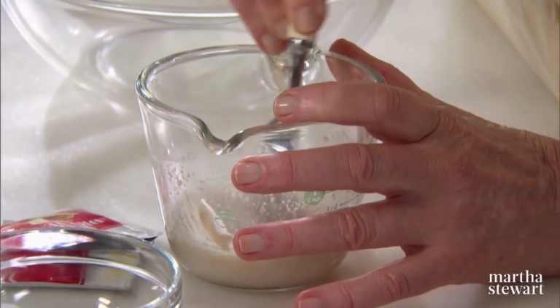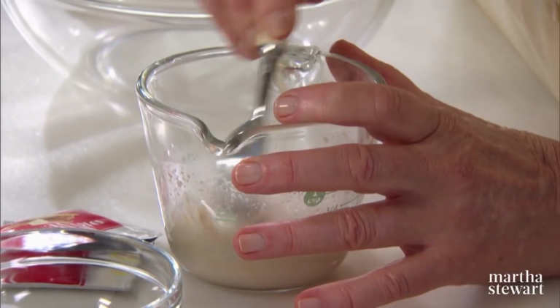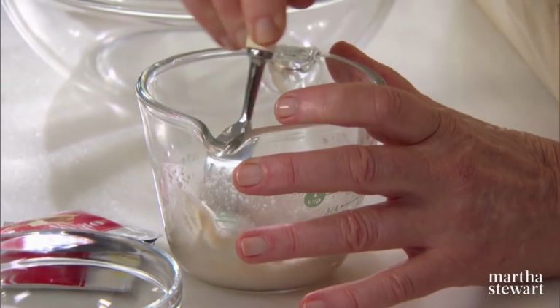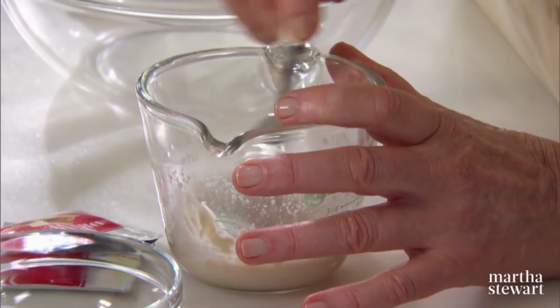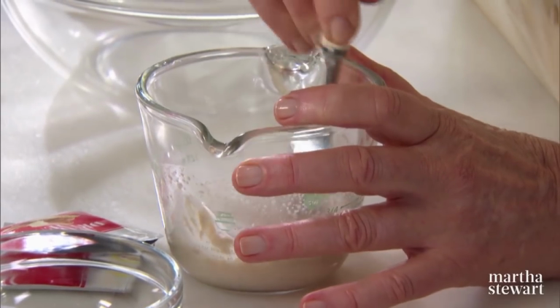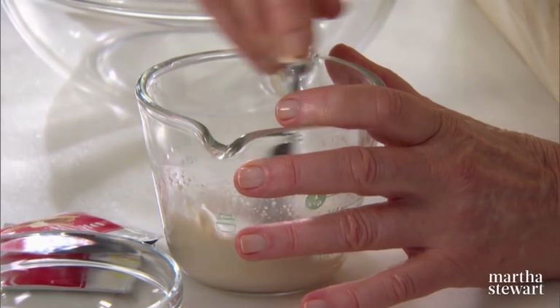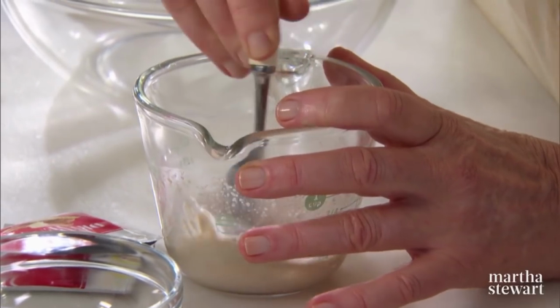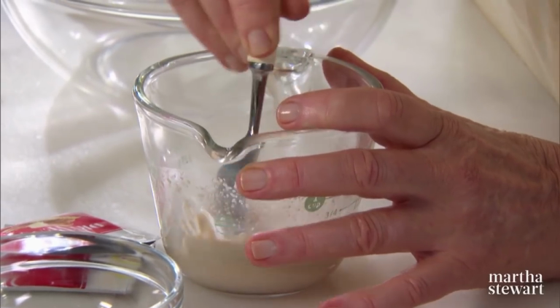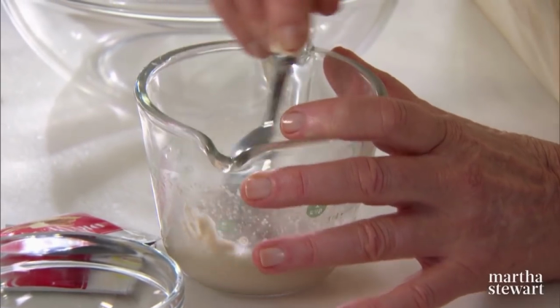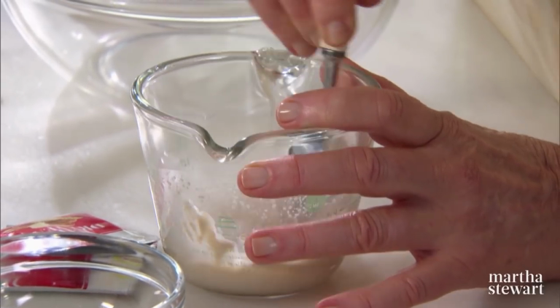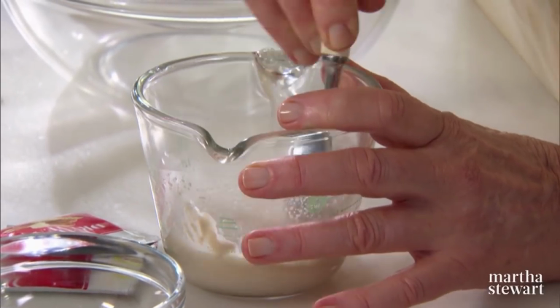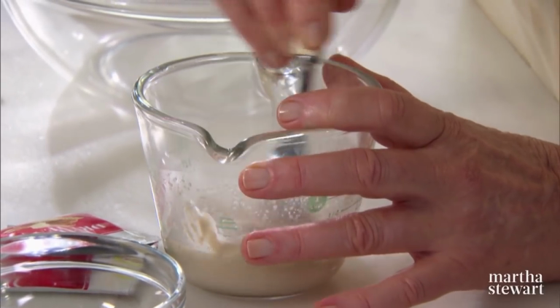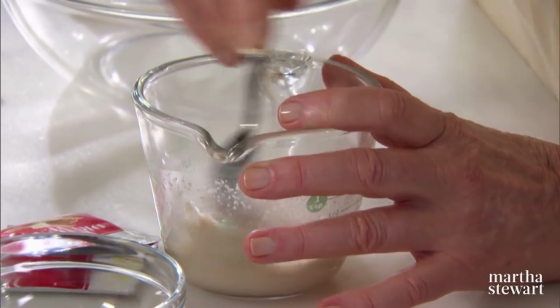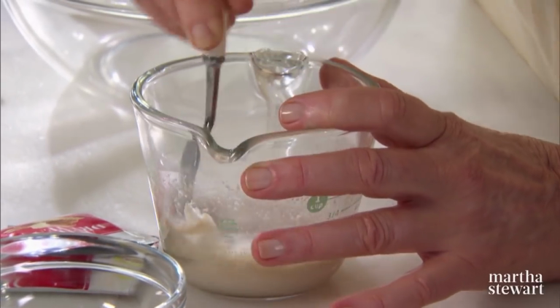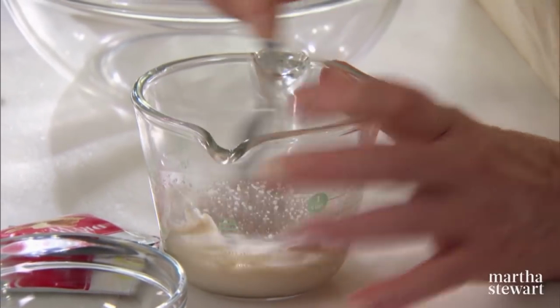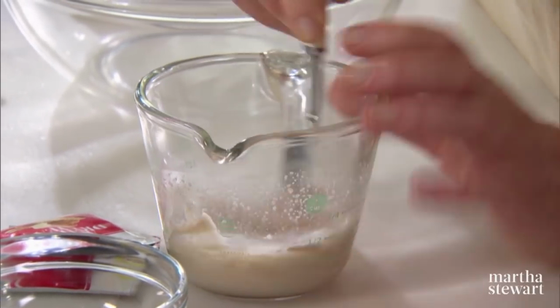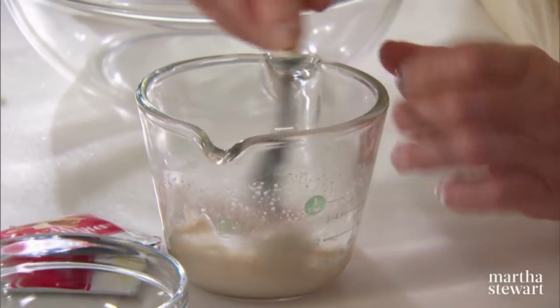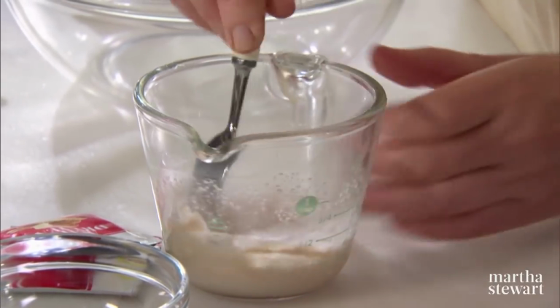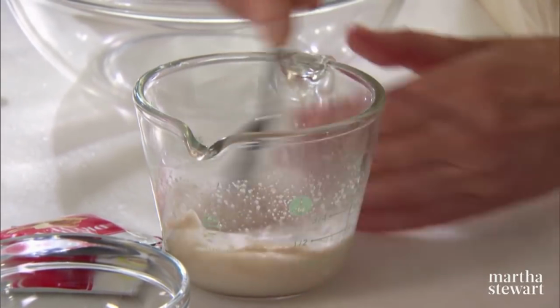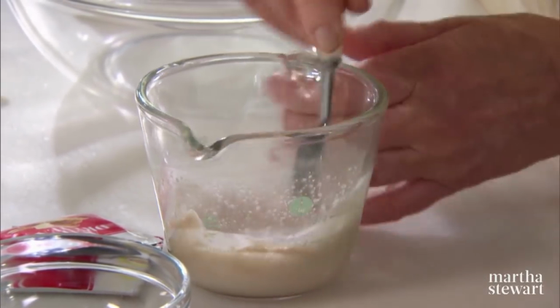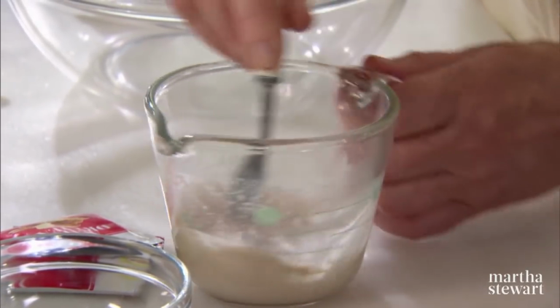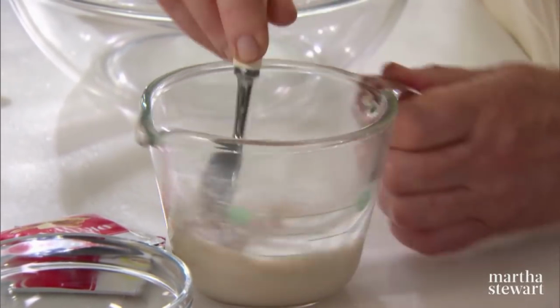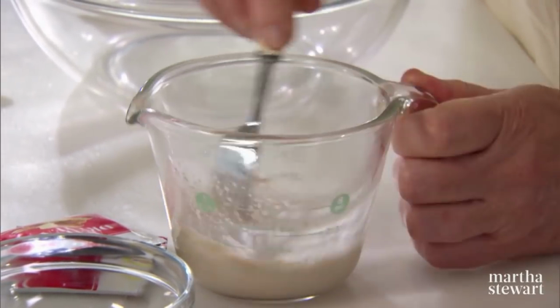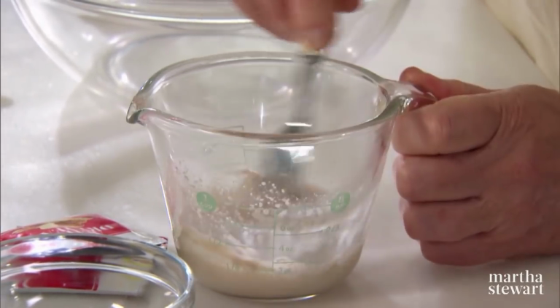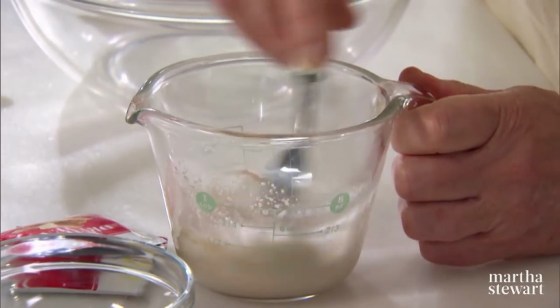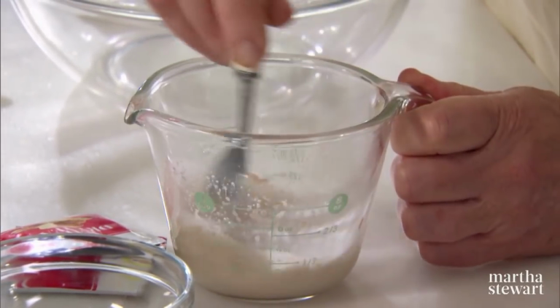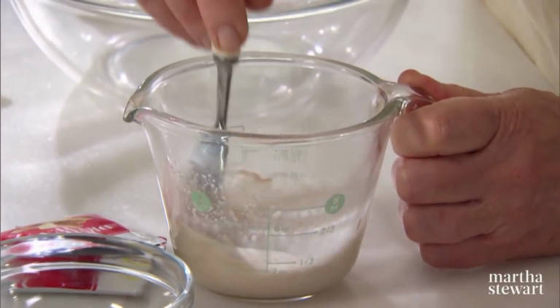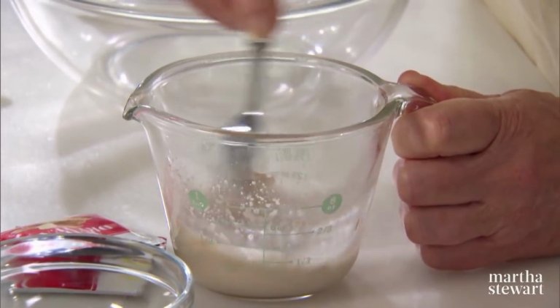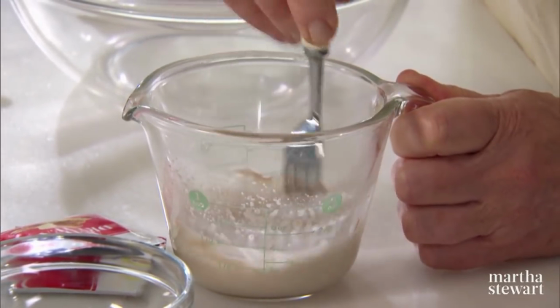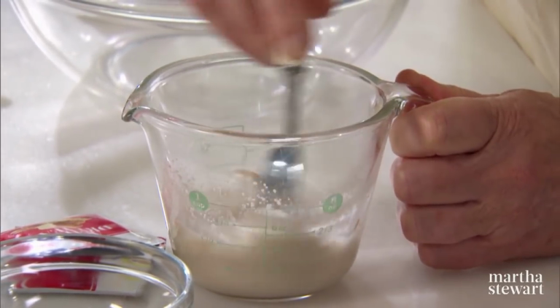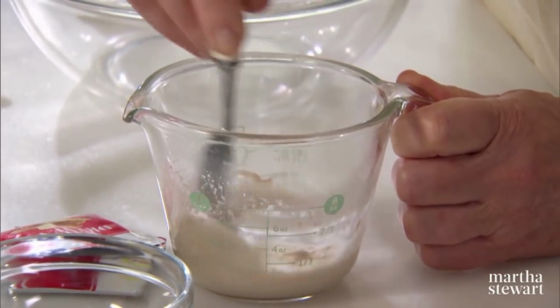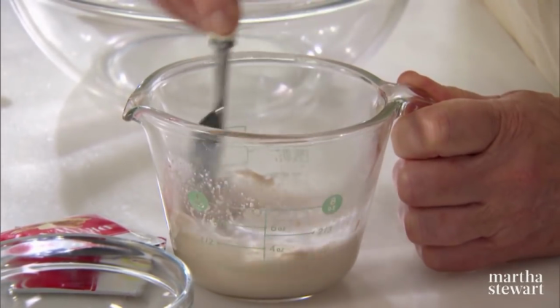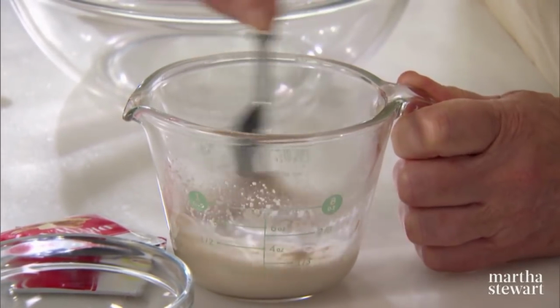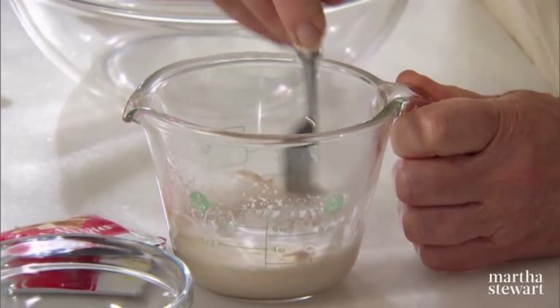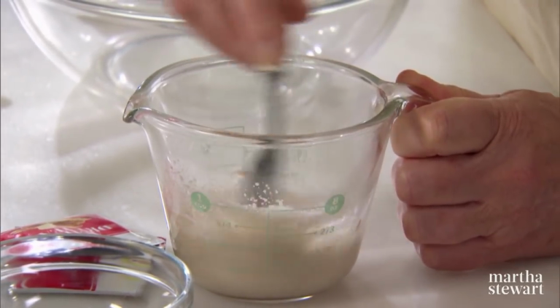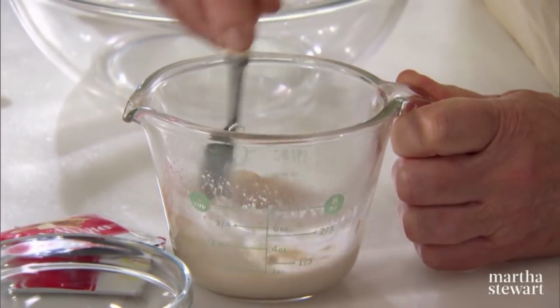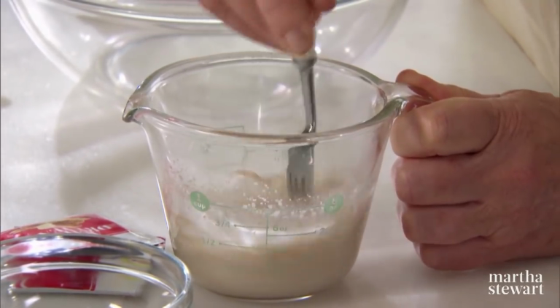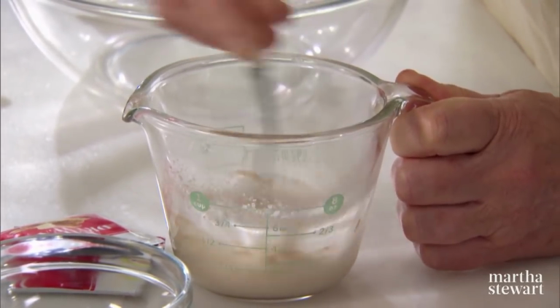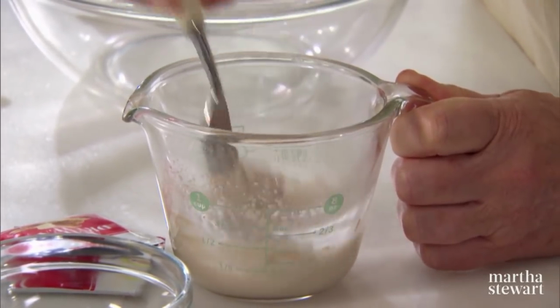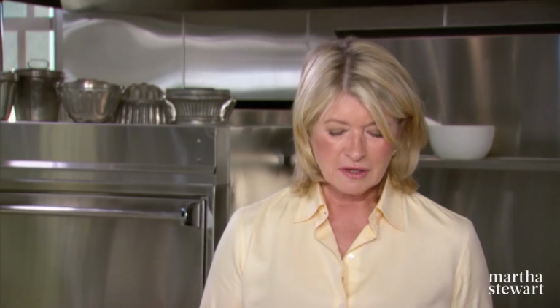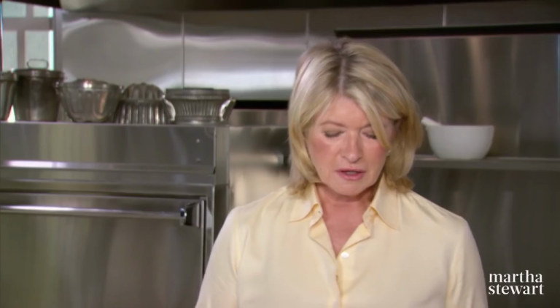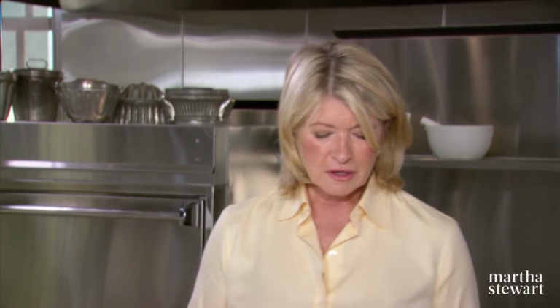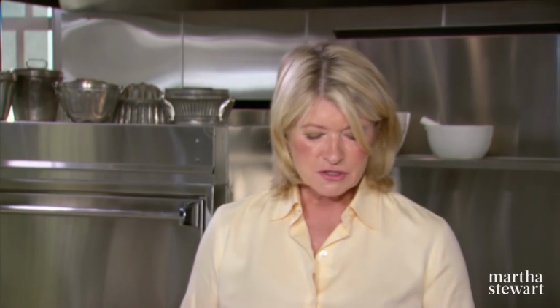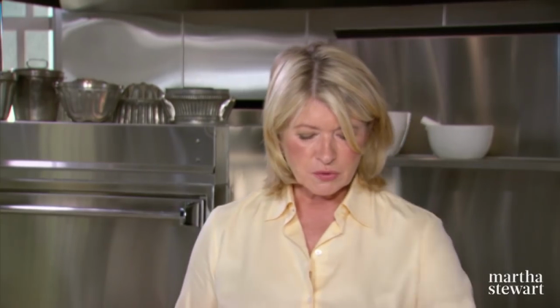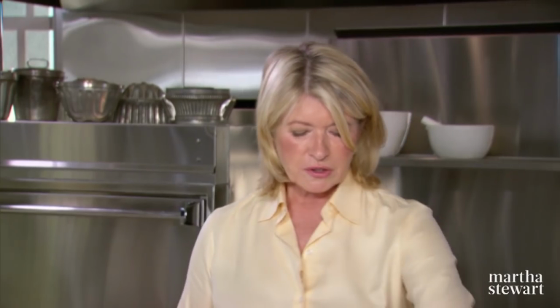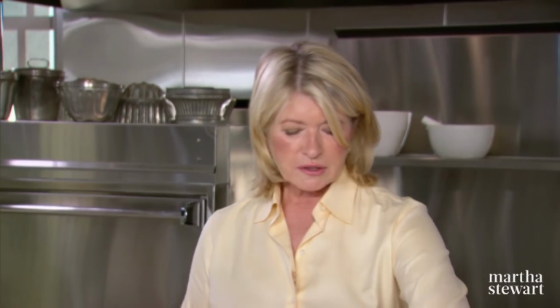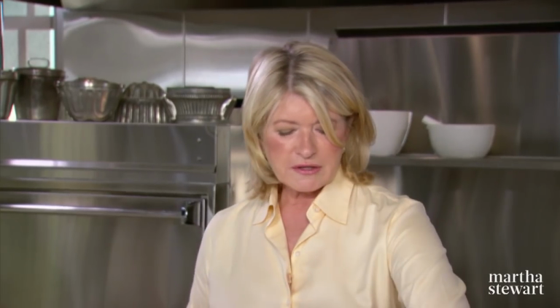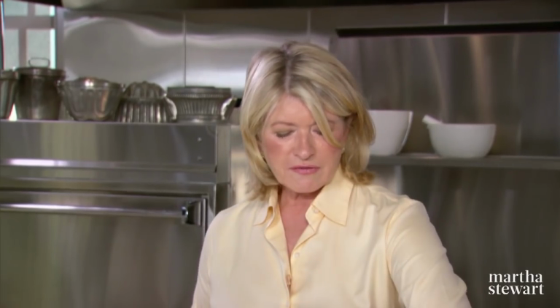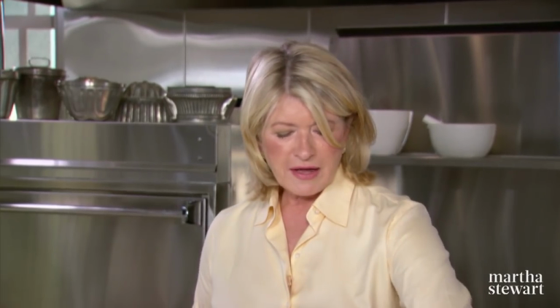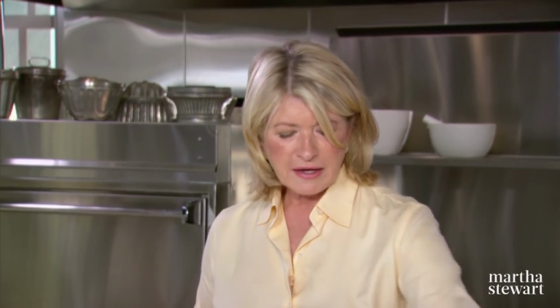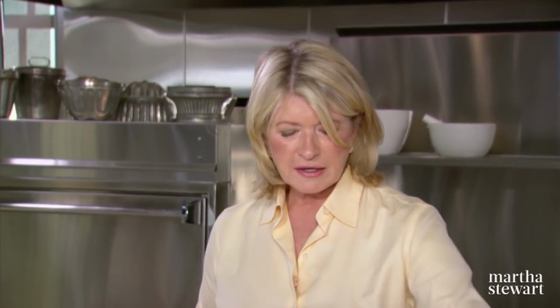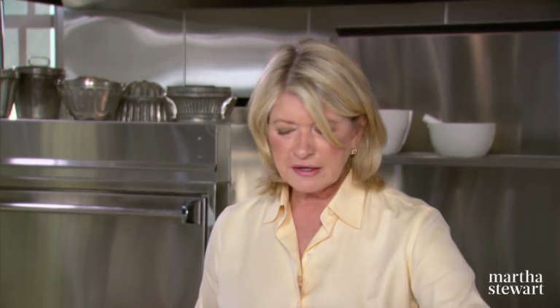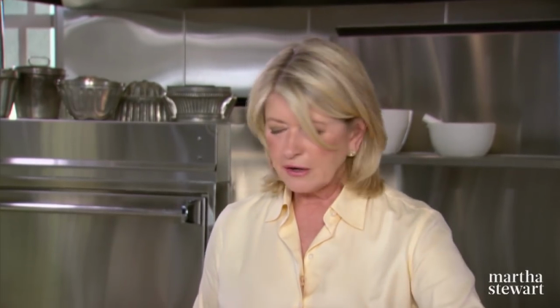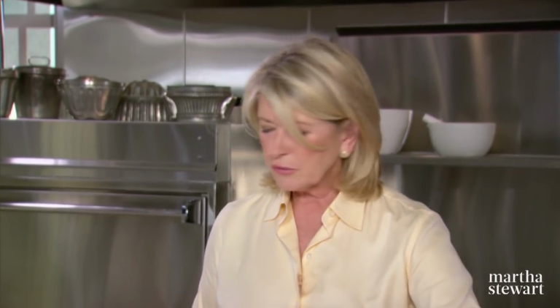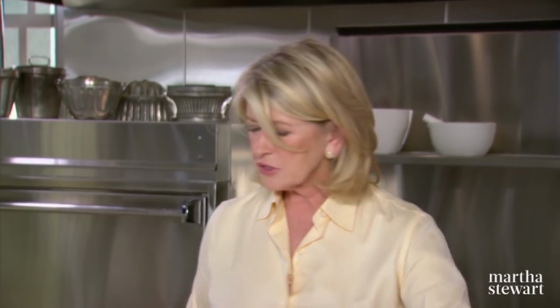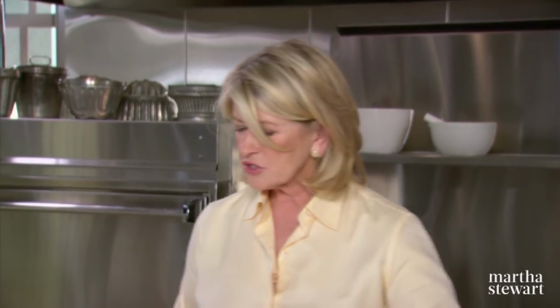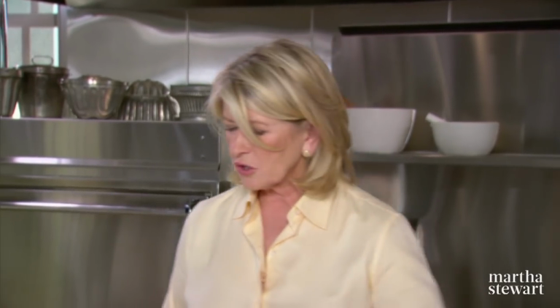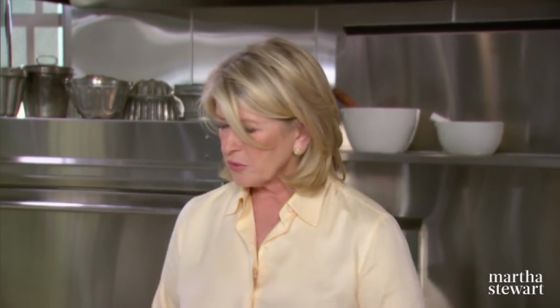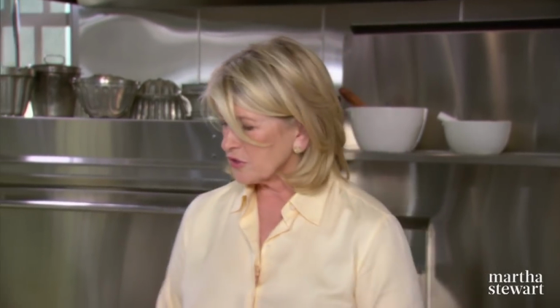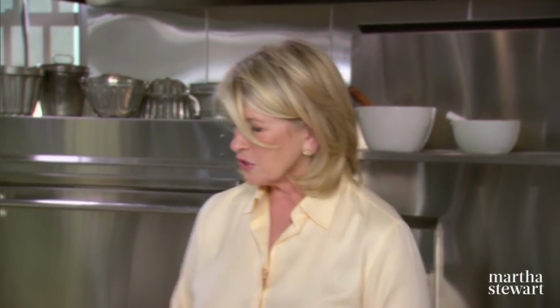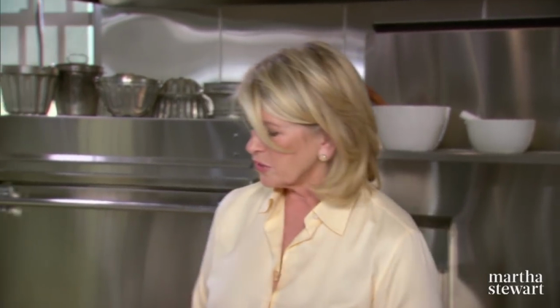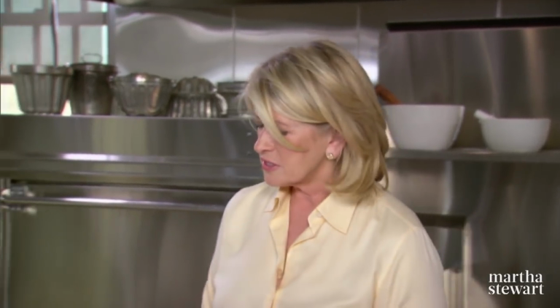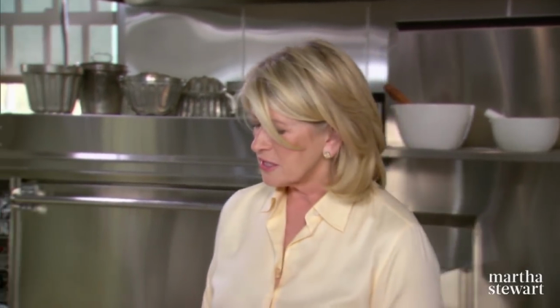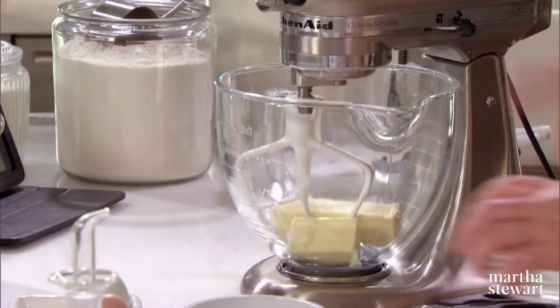So here's the yeast. It's starting to bubble — that way you know it's alive. So we're going to leave that and now we're going to start with the dough itself.